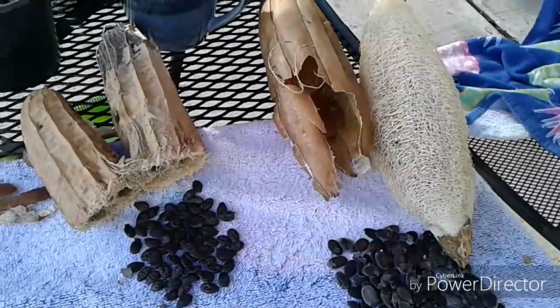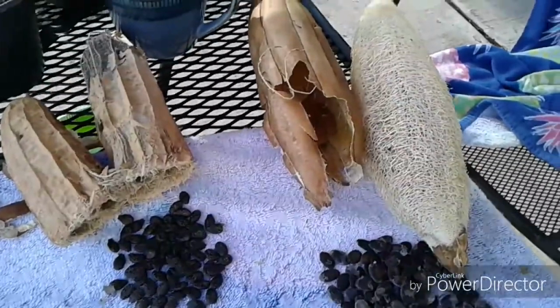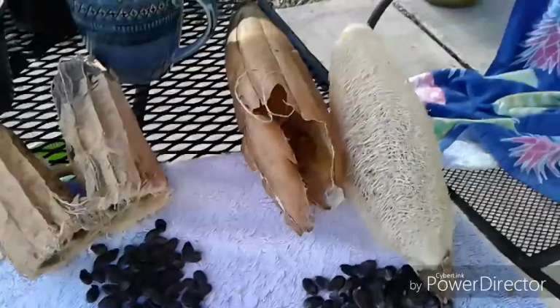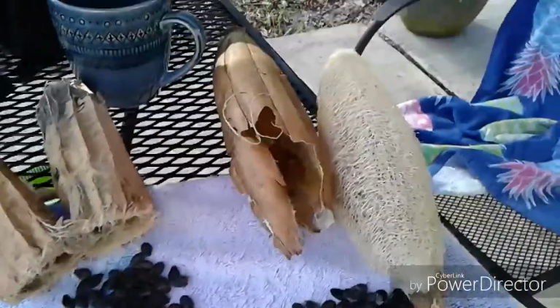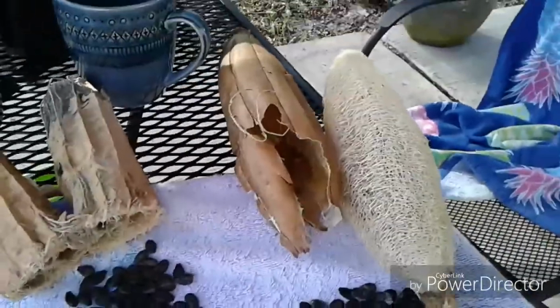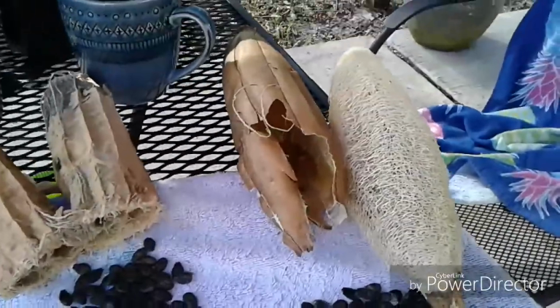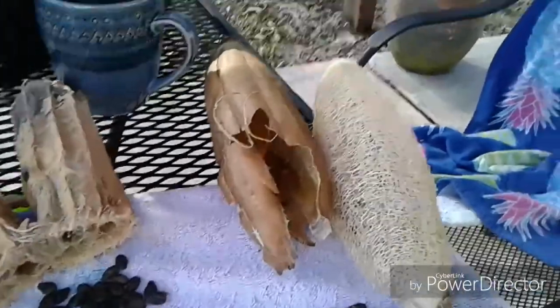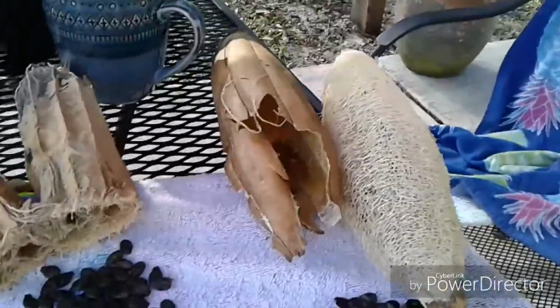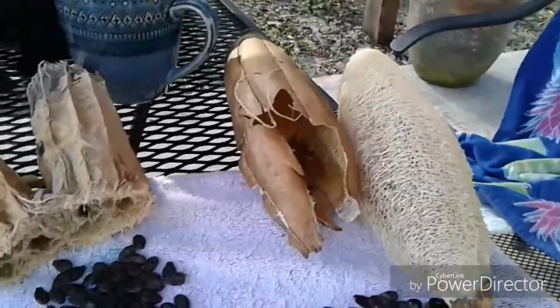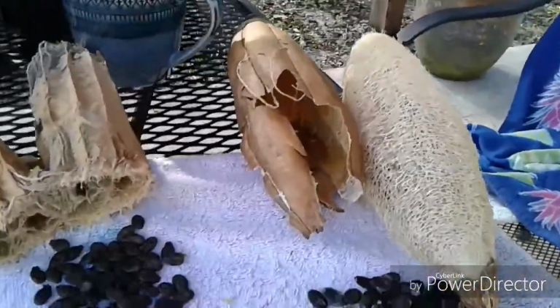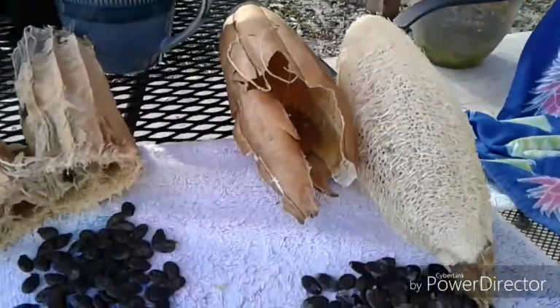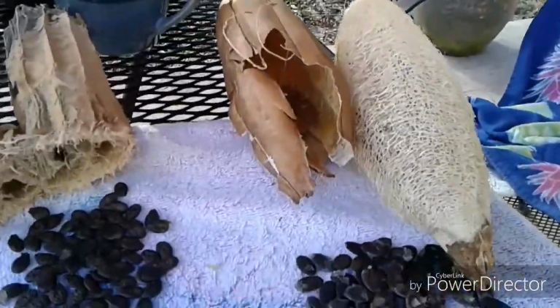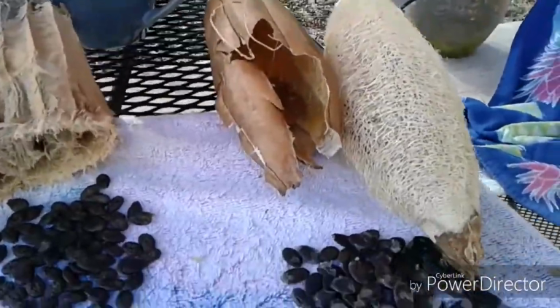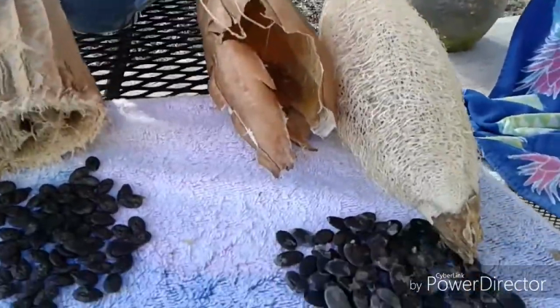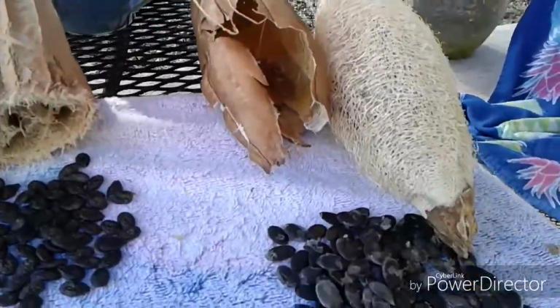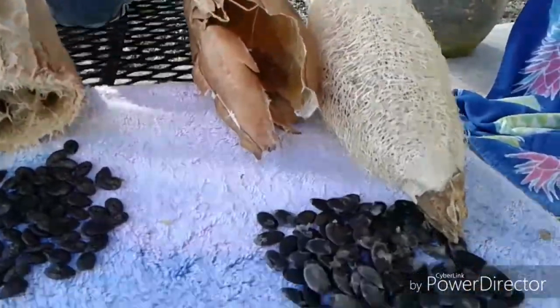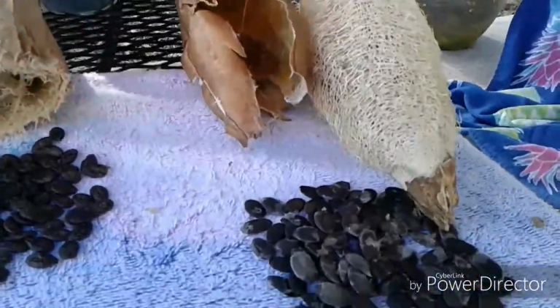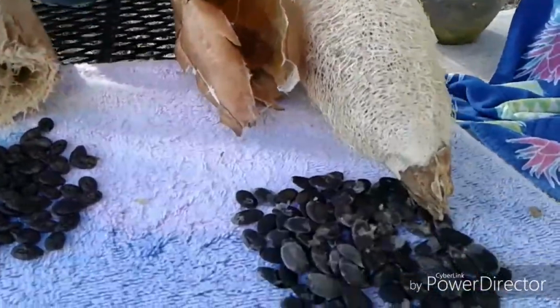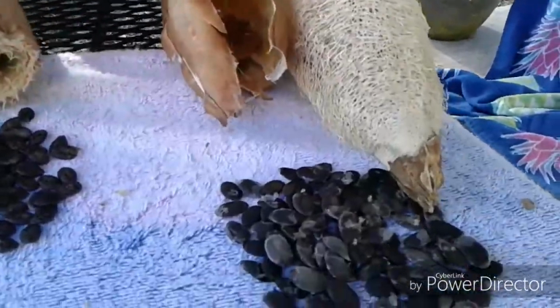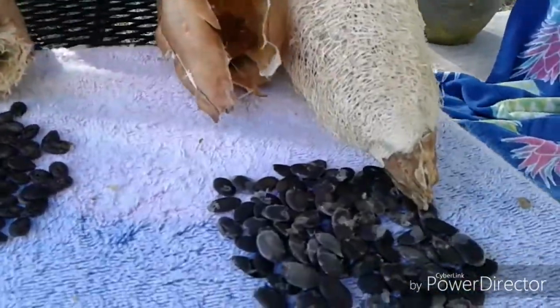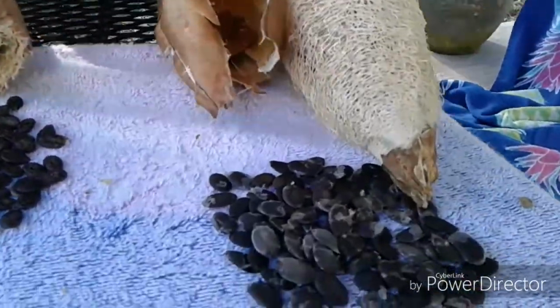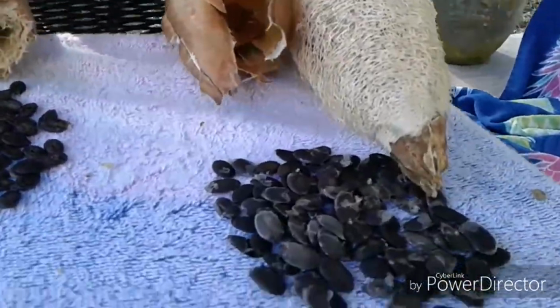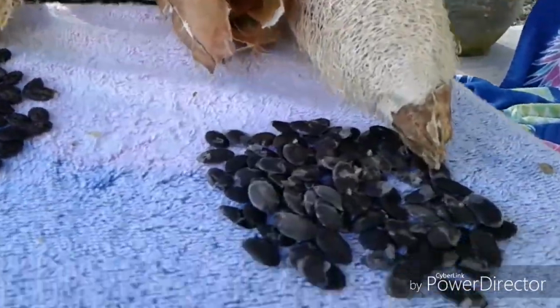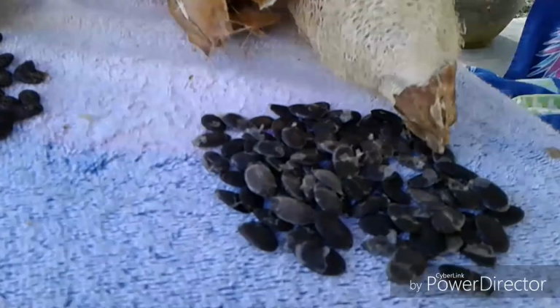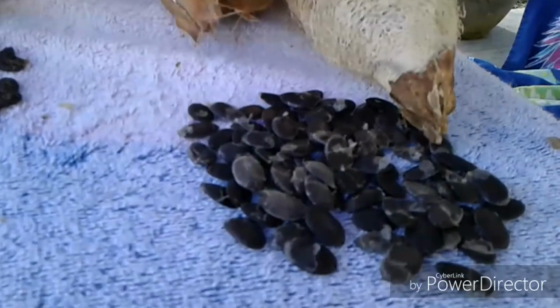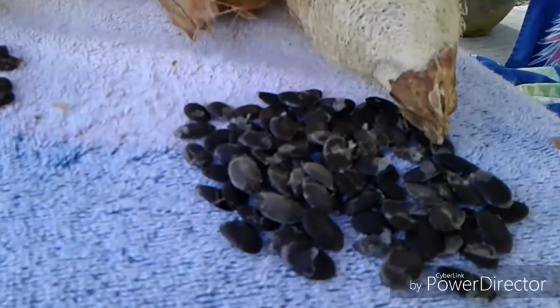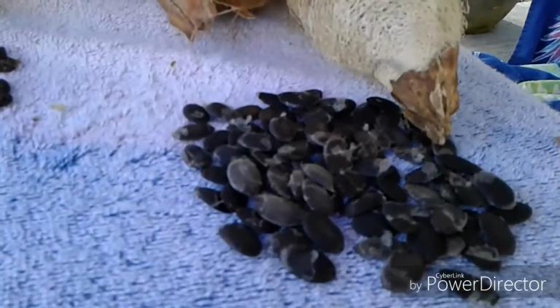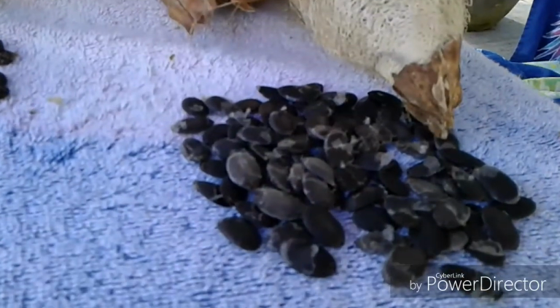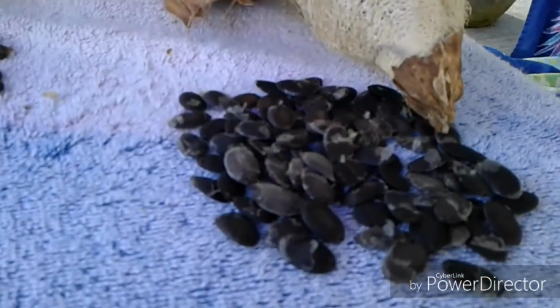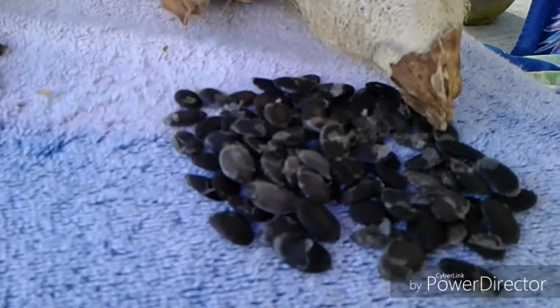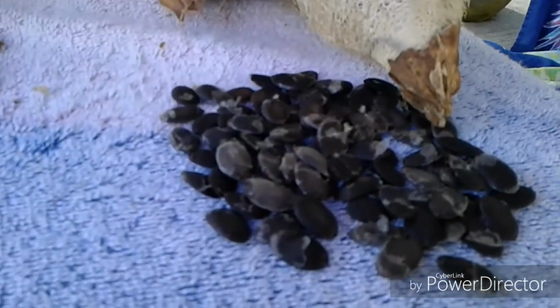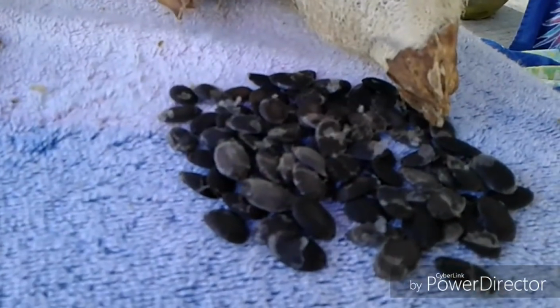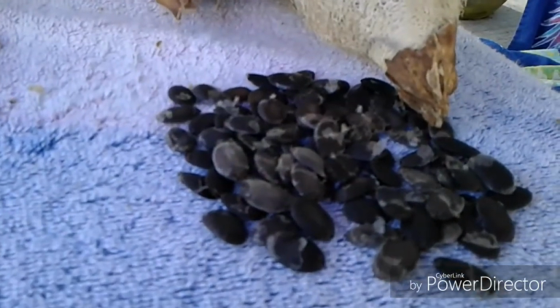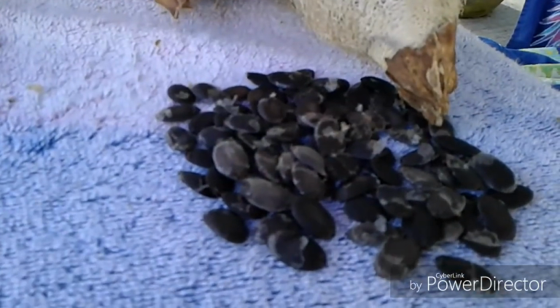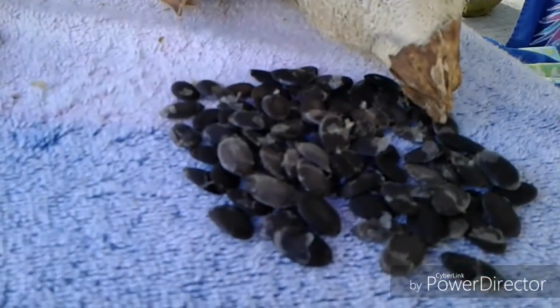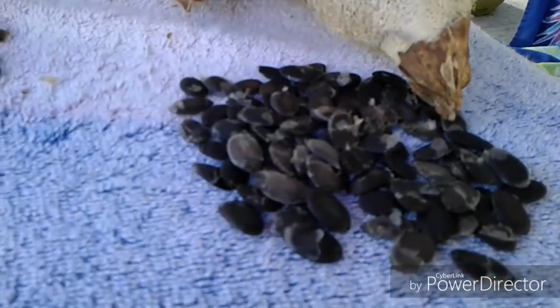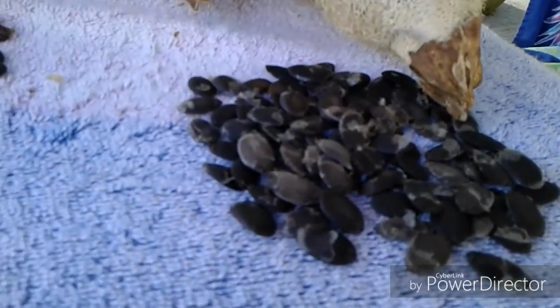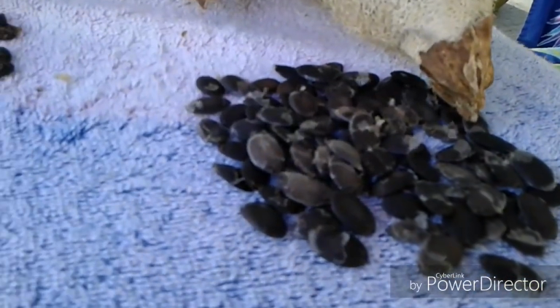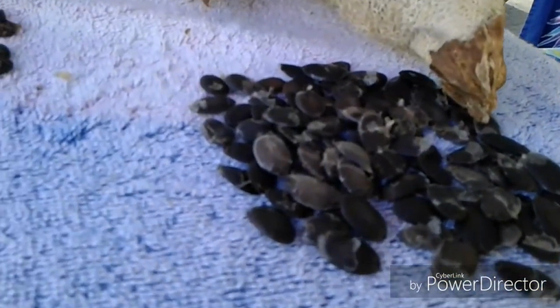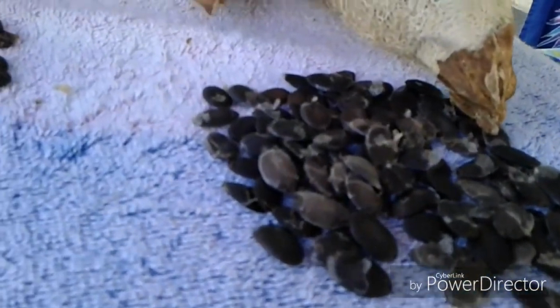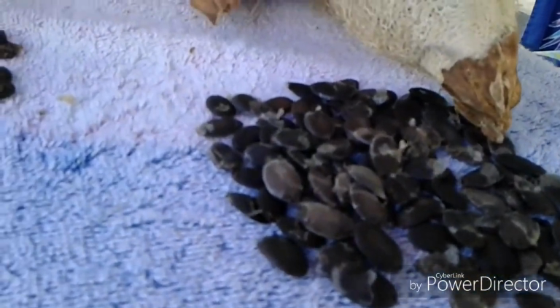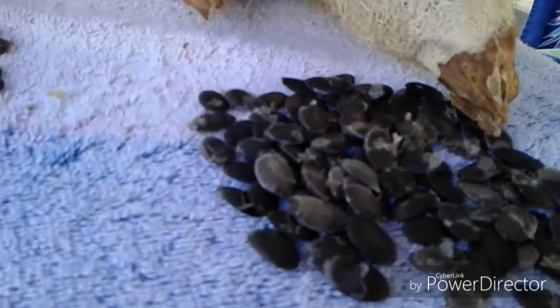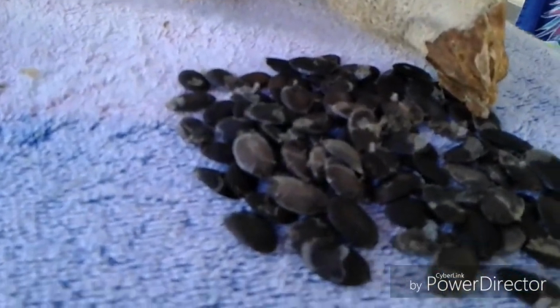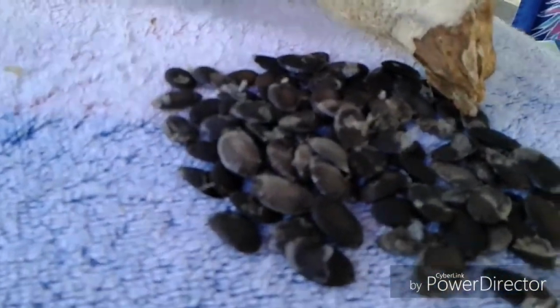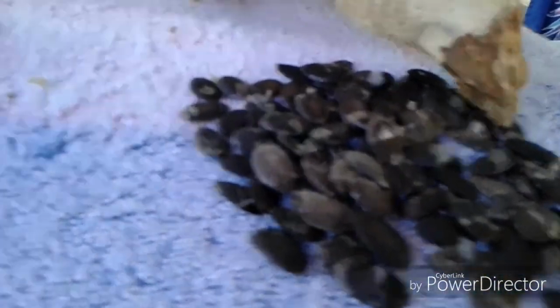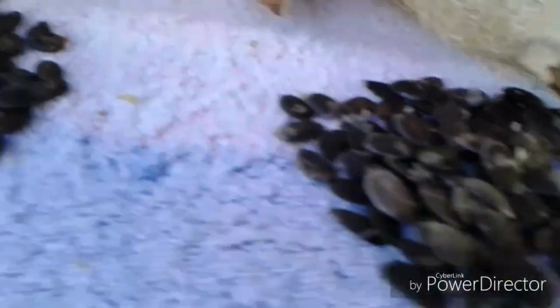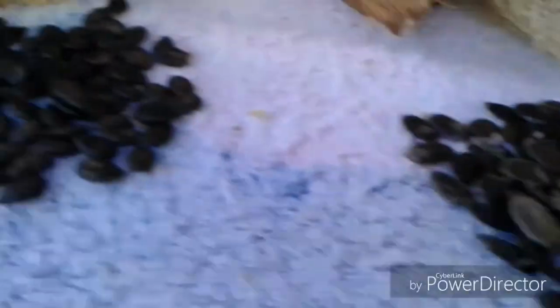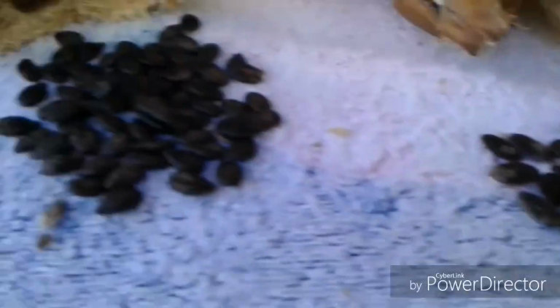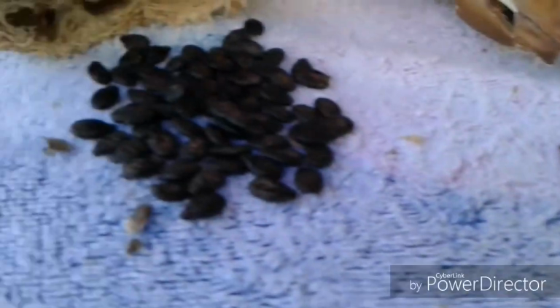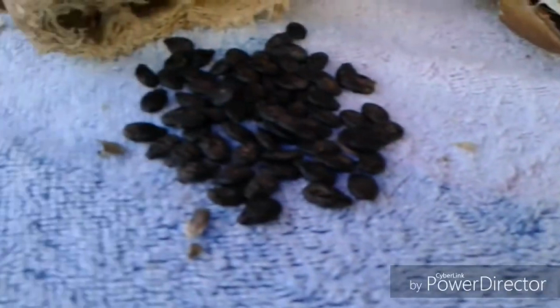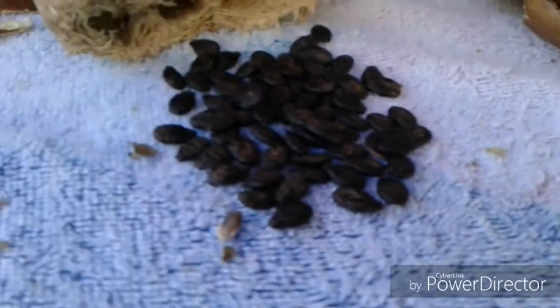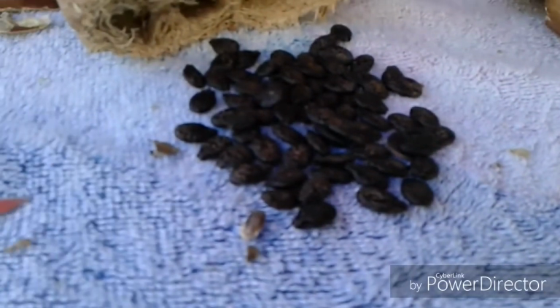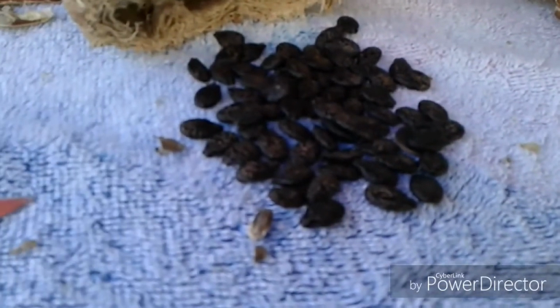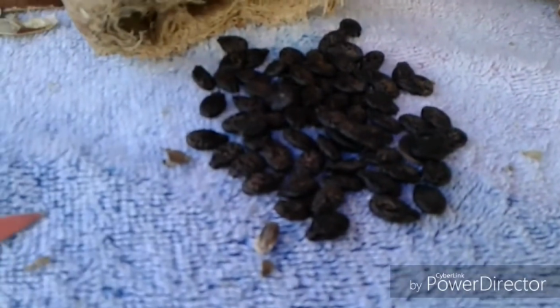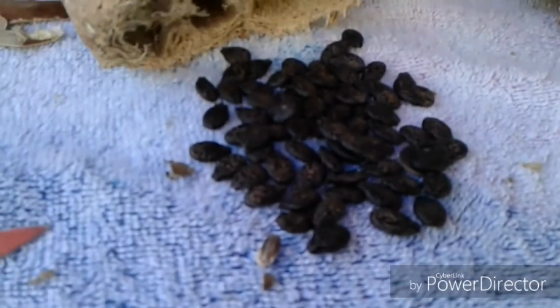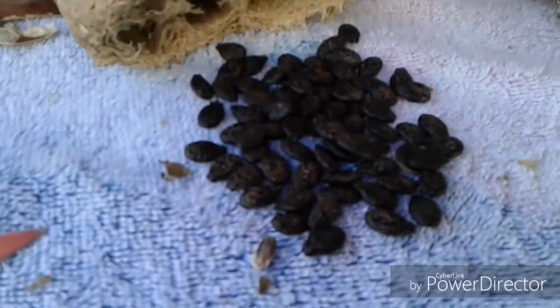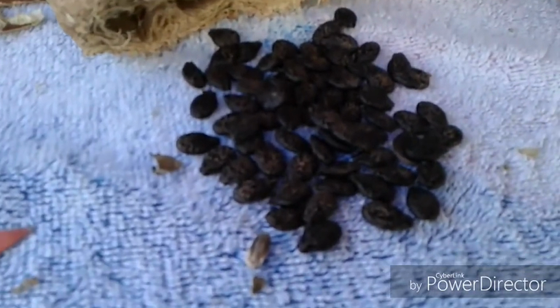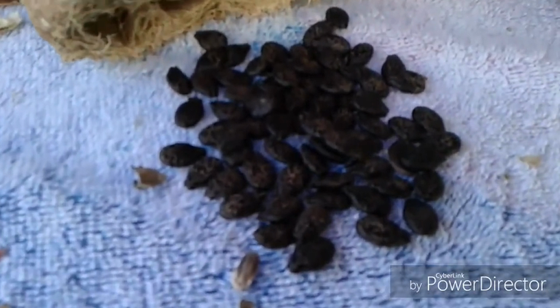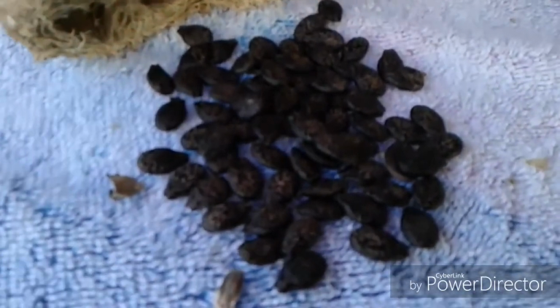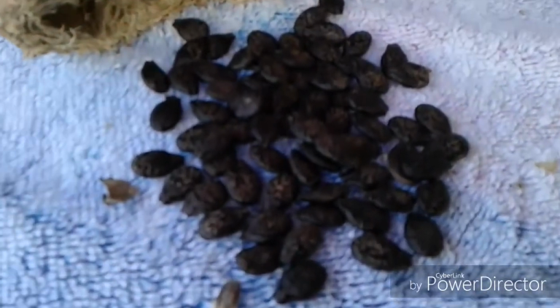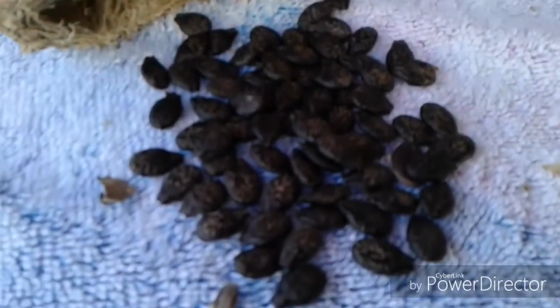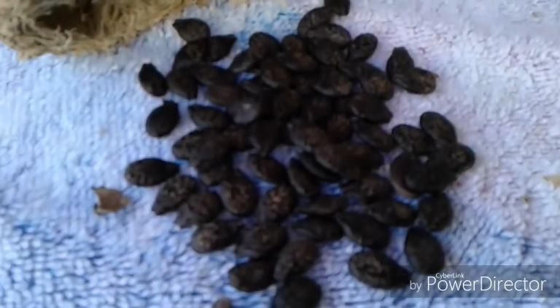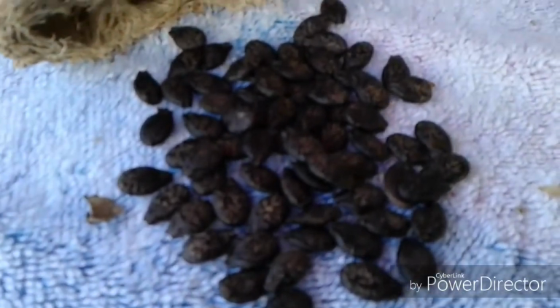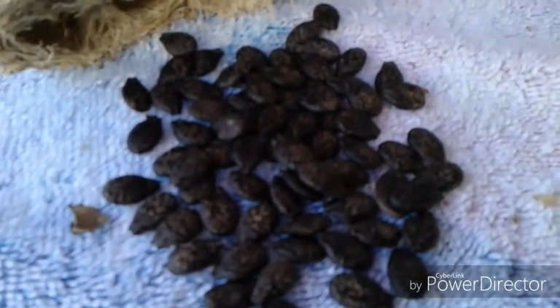We've got two different types here — one with the soft seeds and one with the hard seeds.